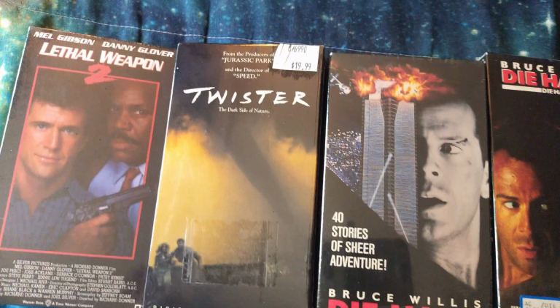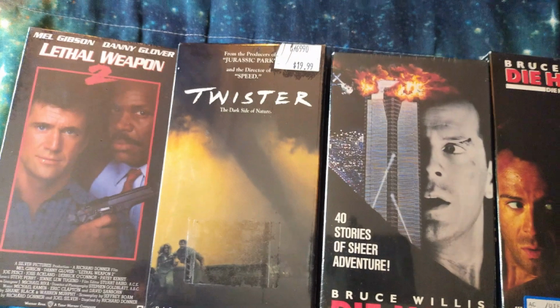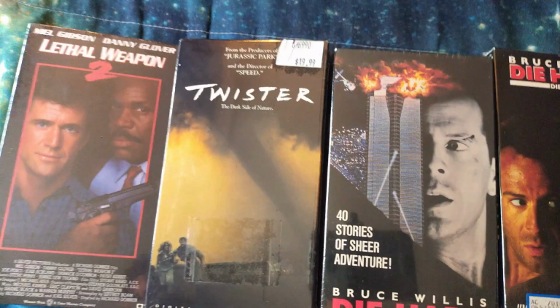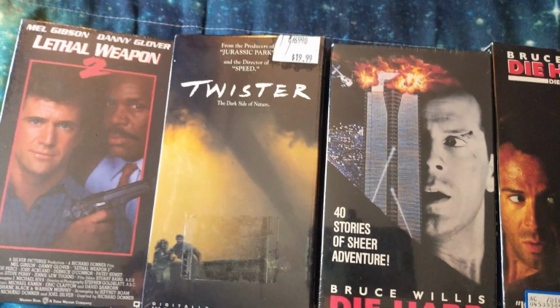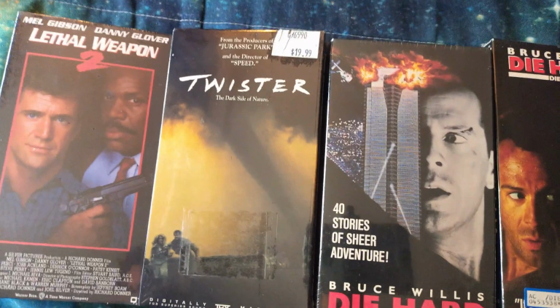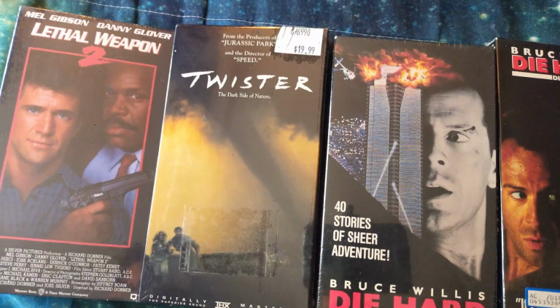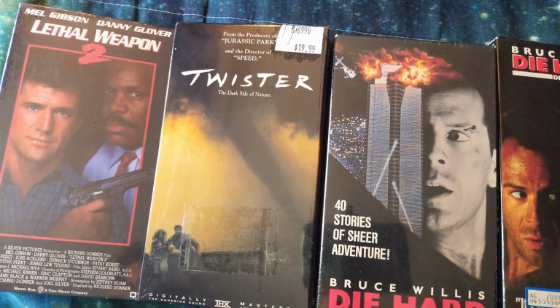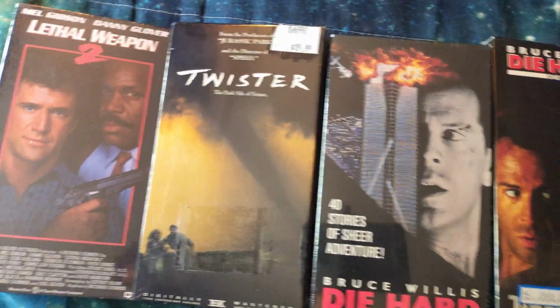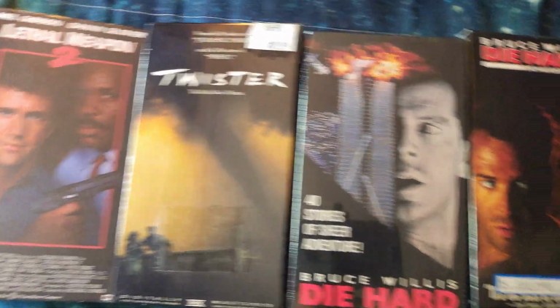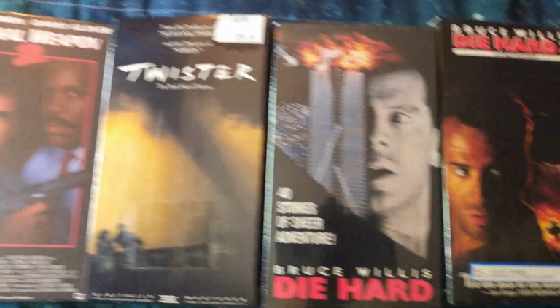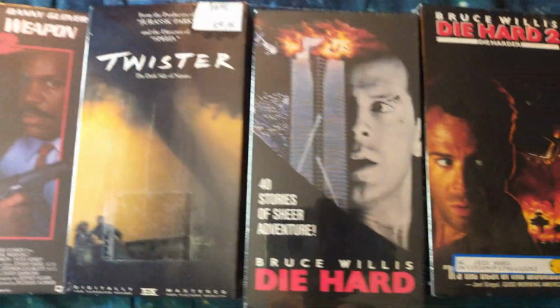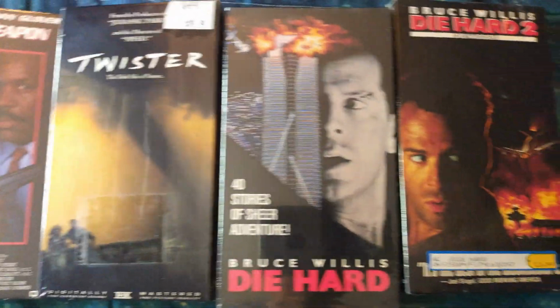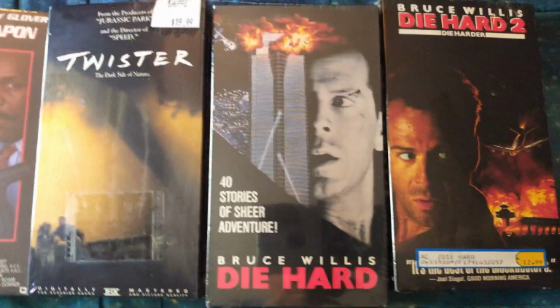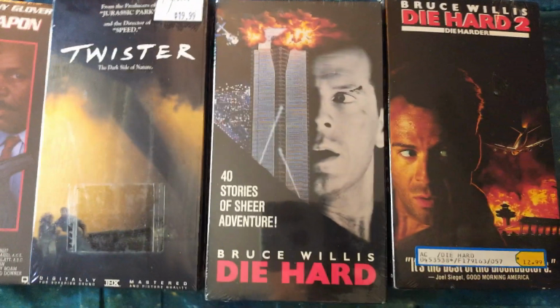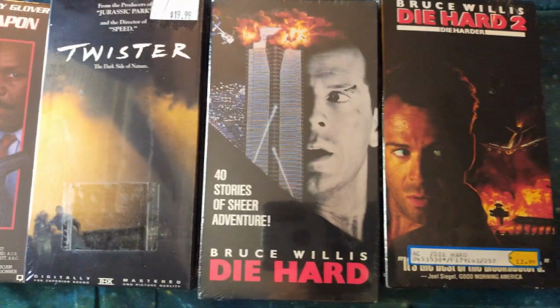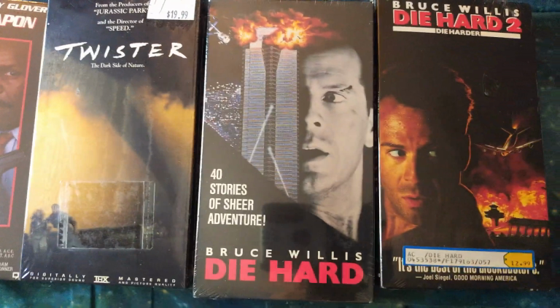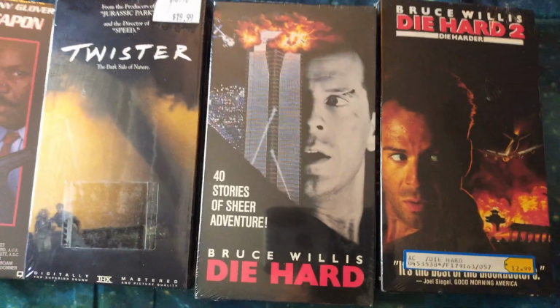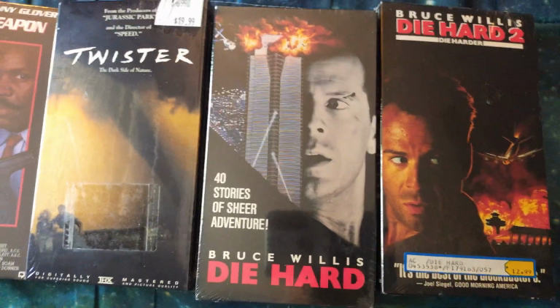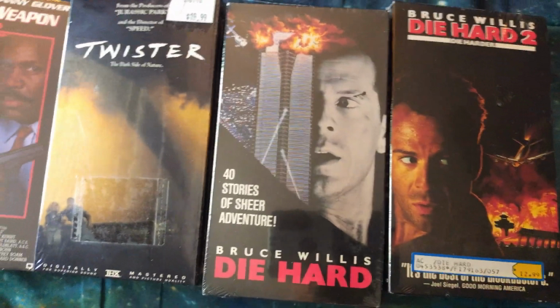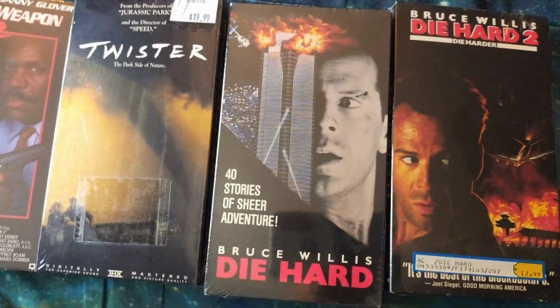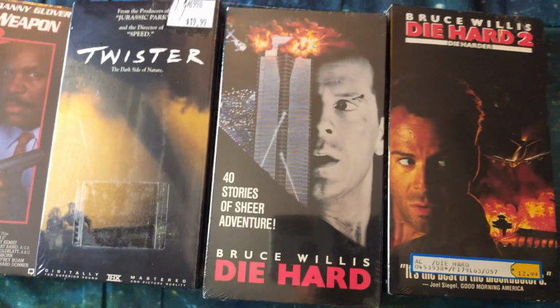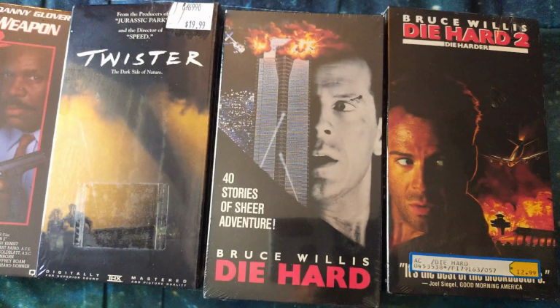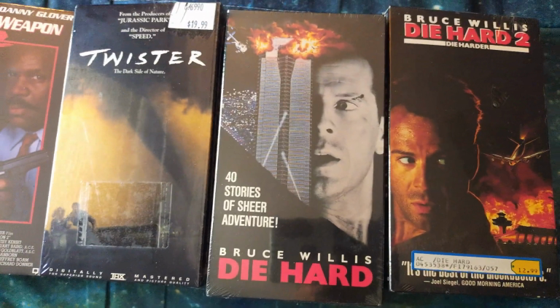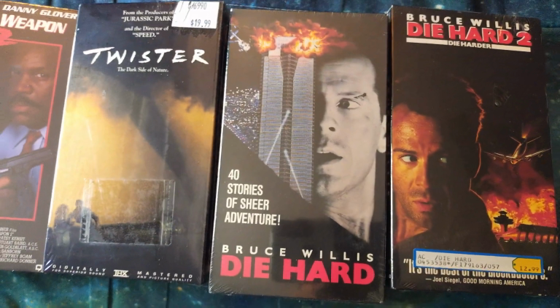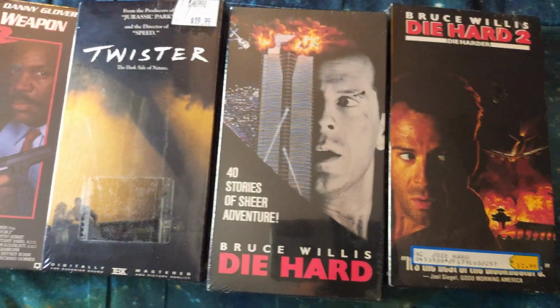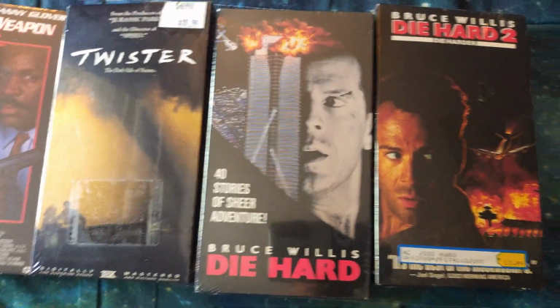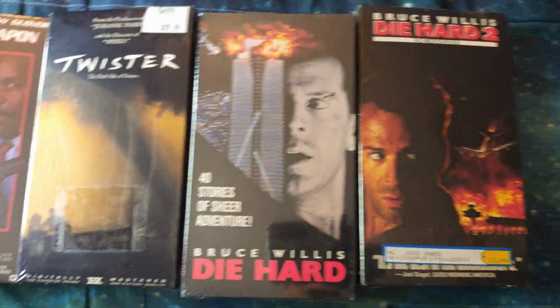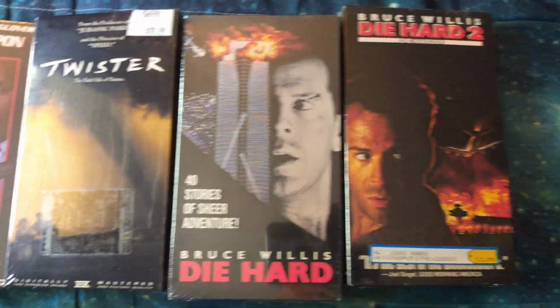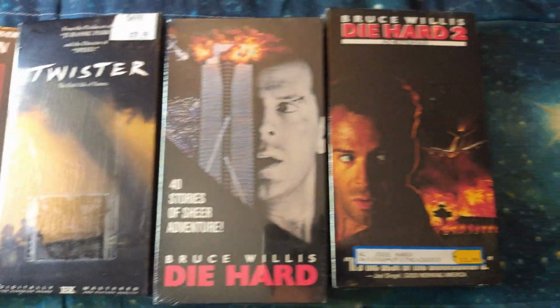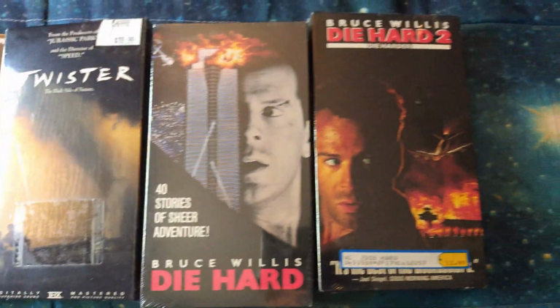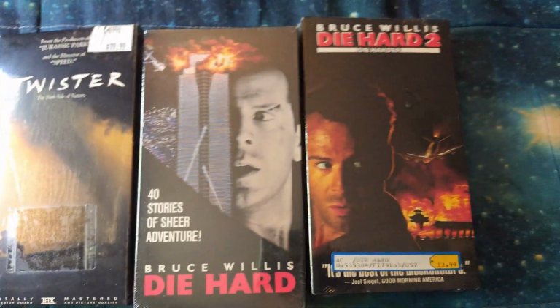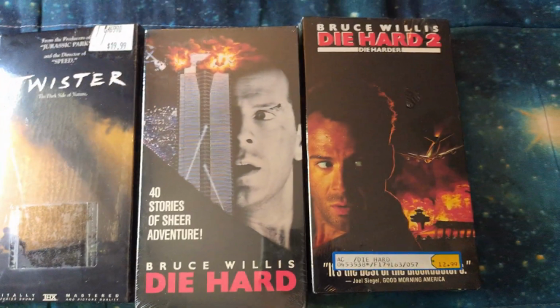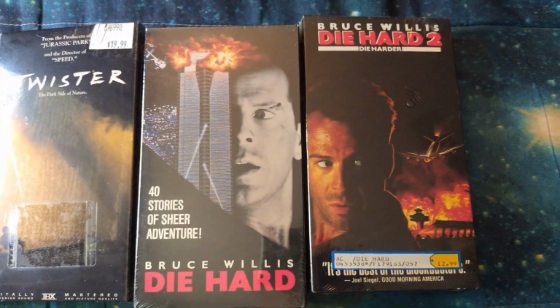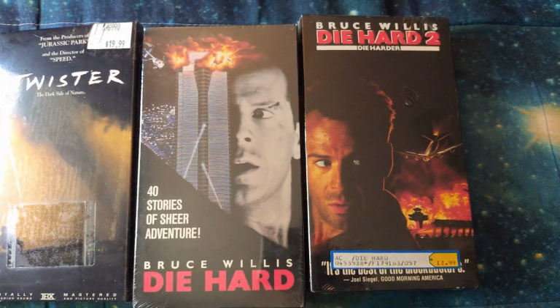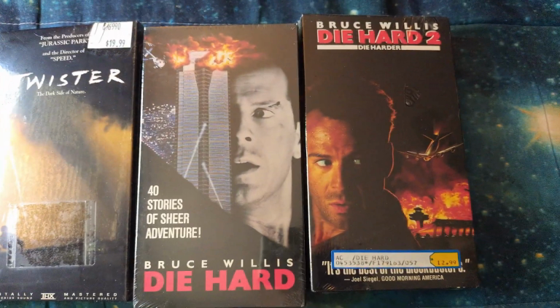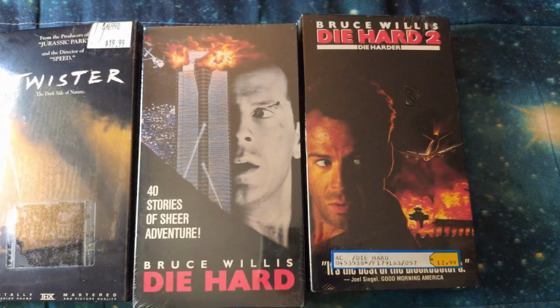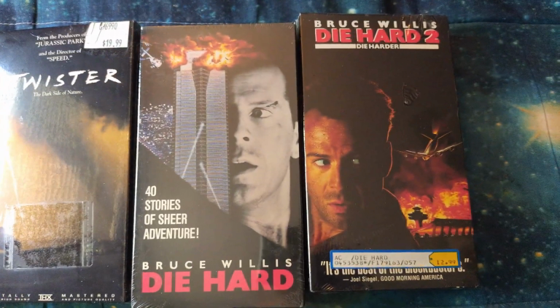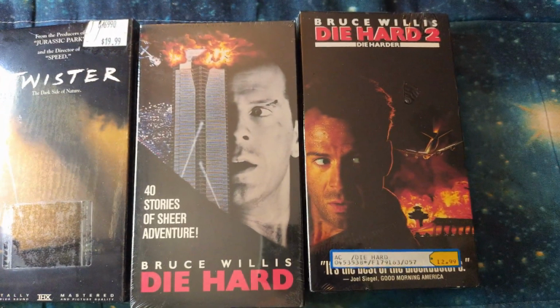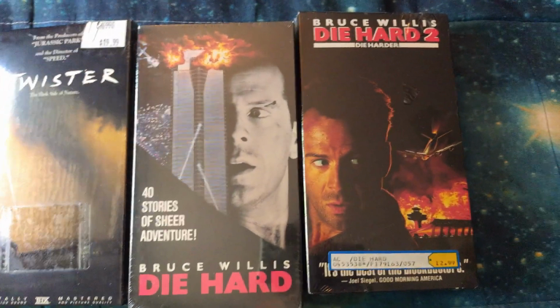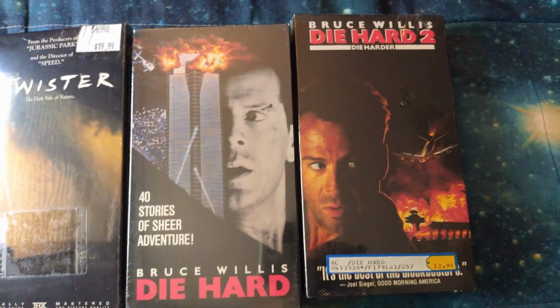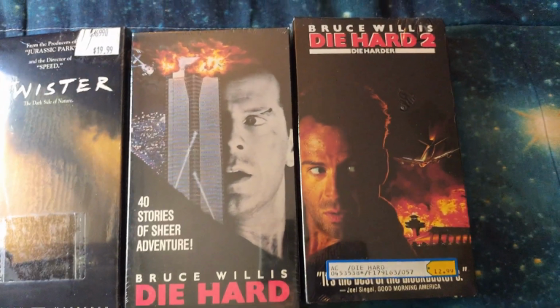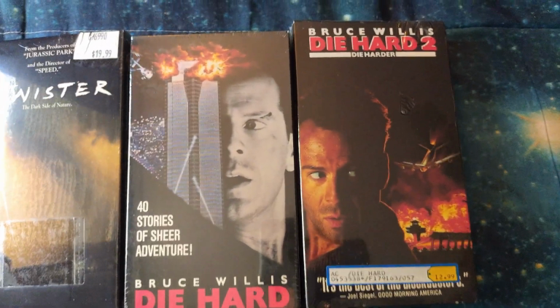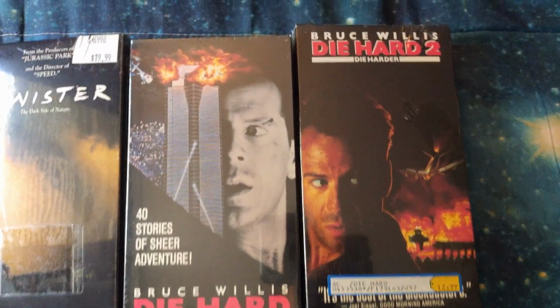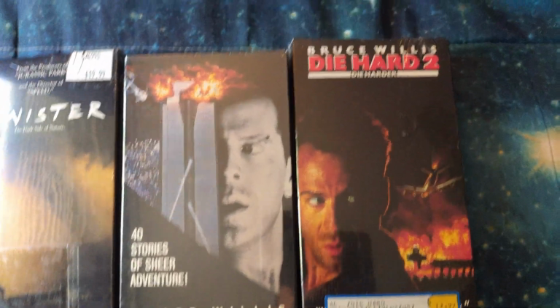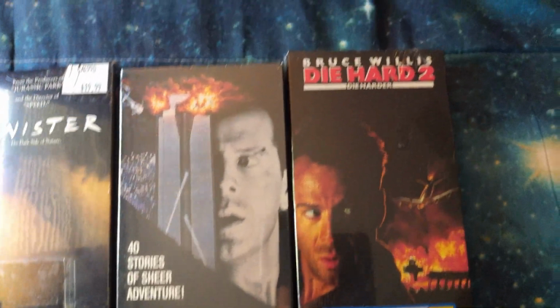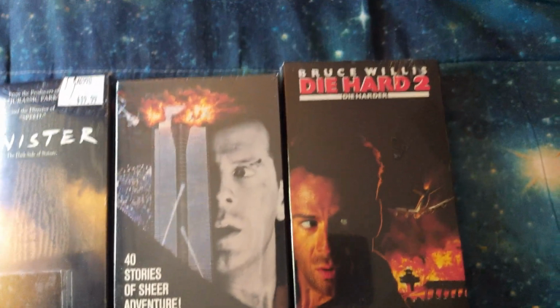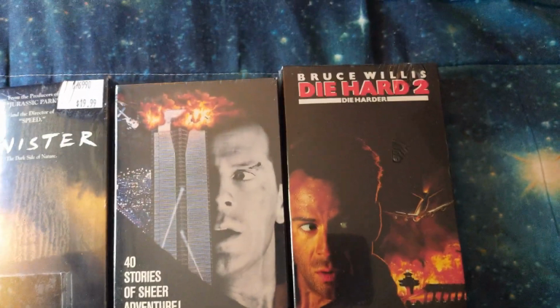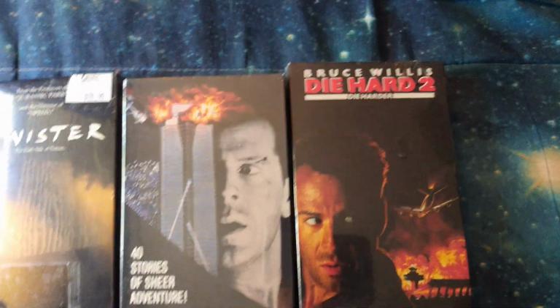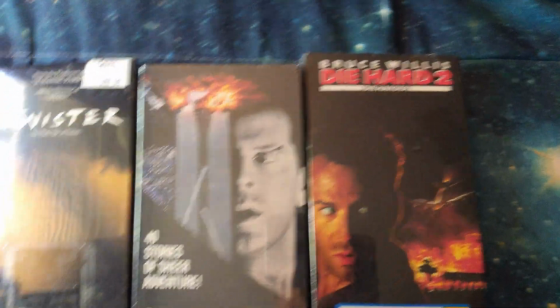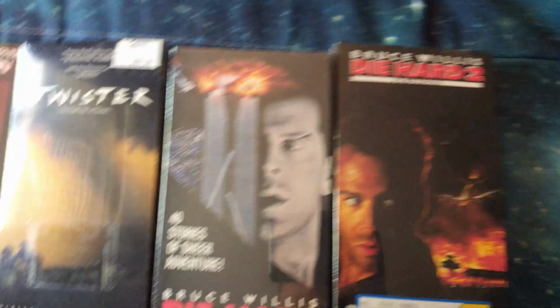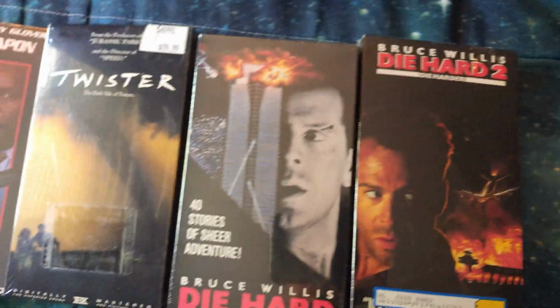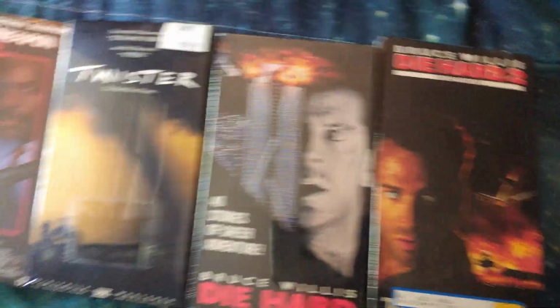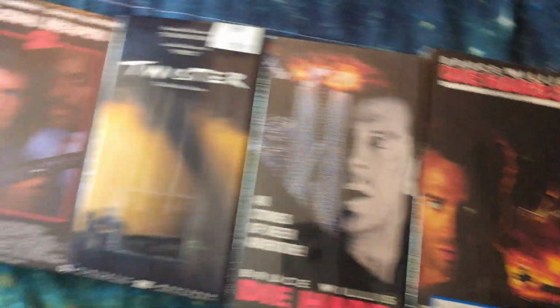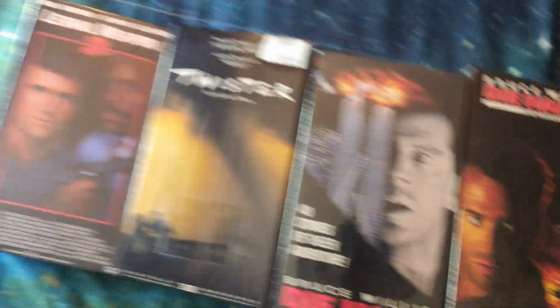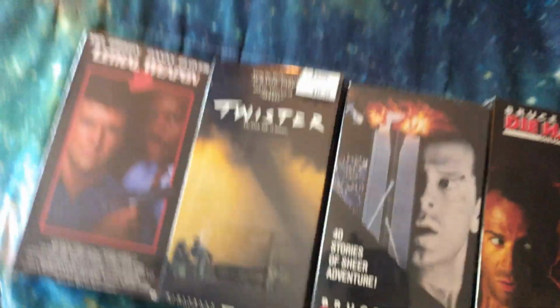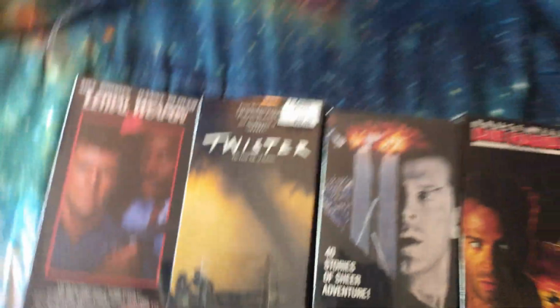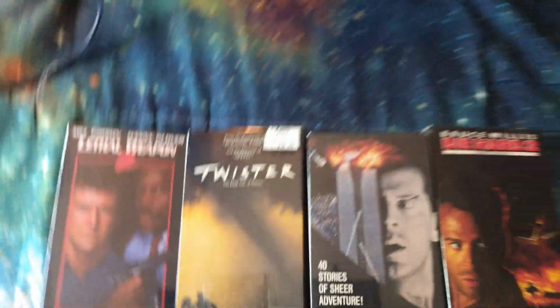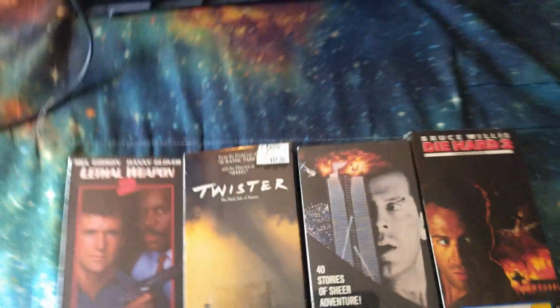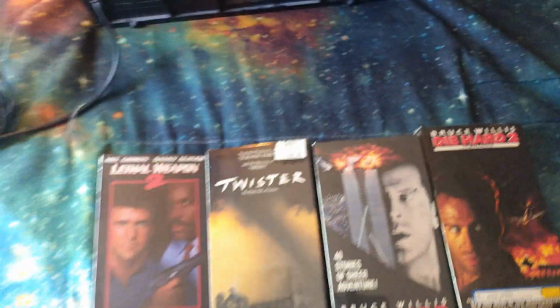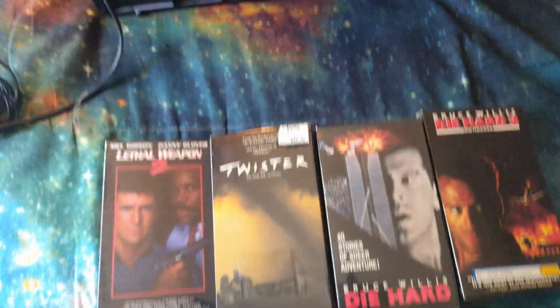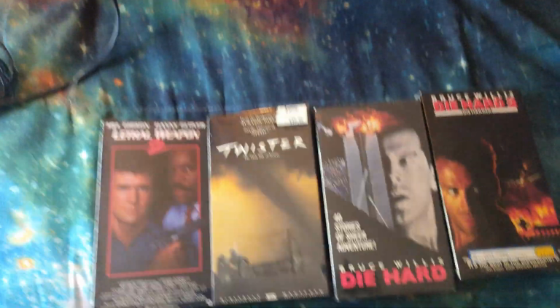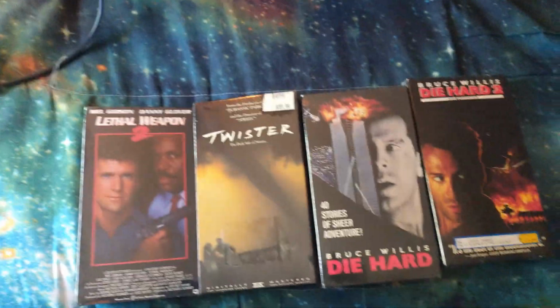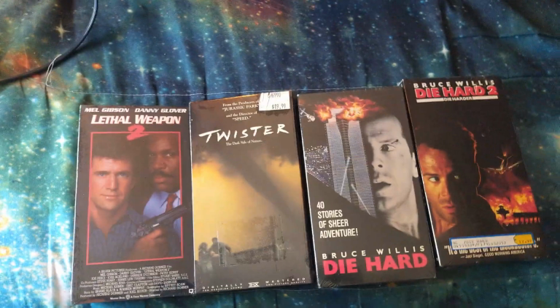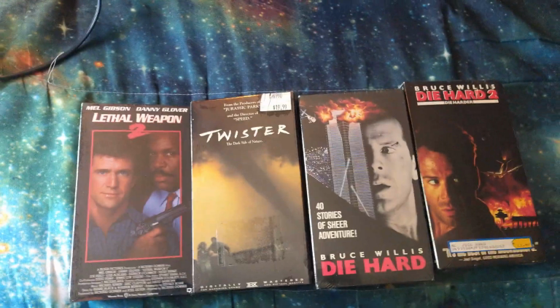Twister — it's a classic, I love that one. Die Hard, Die Hard 2, Die Harder. All of them are sealed.